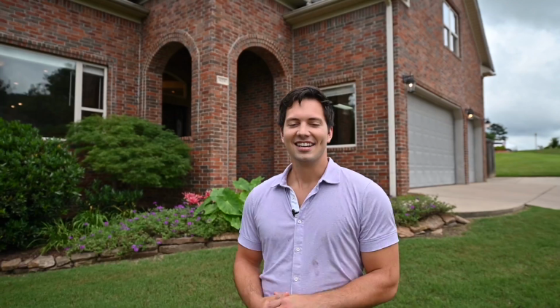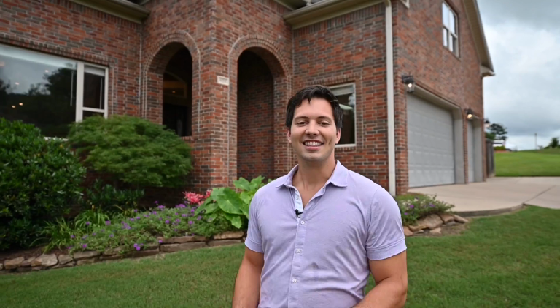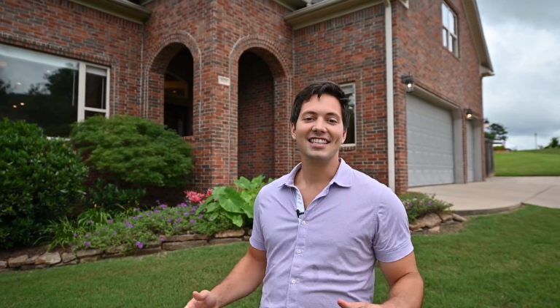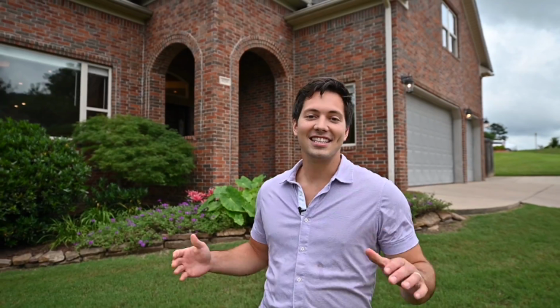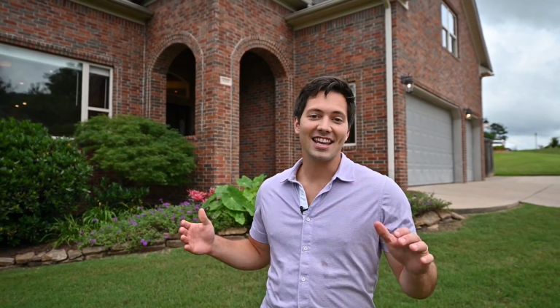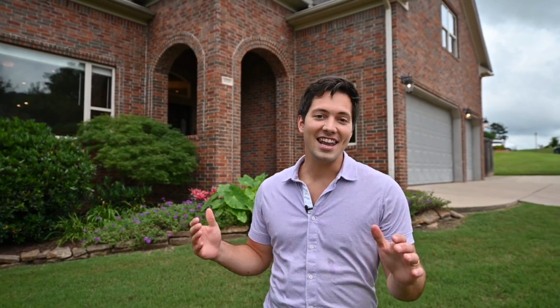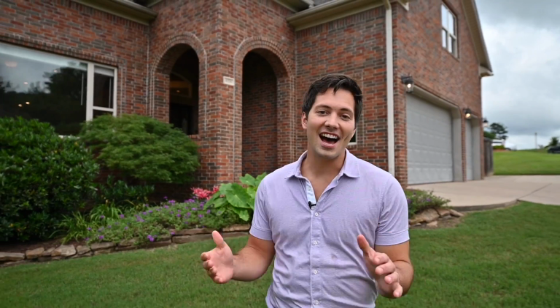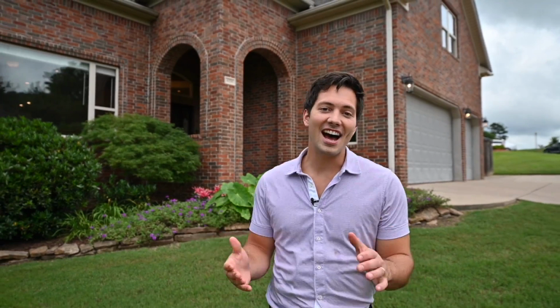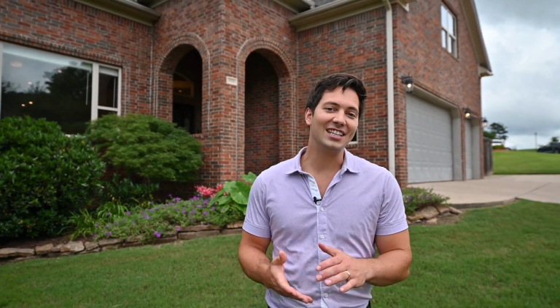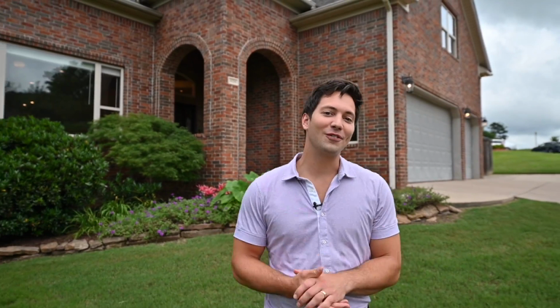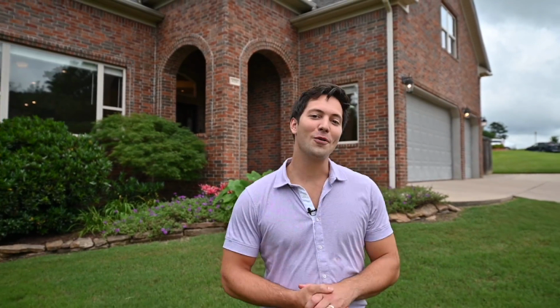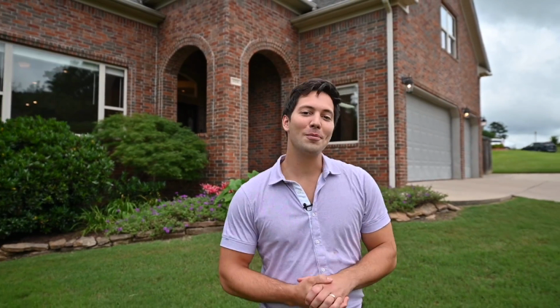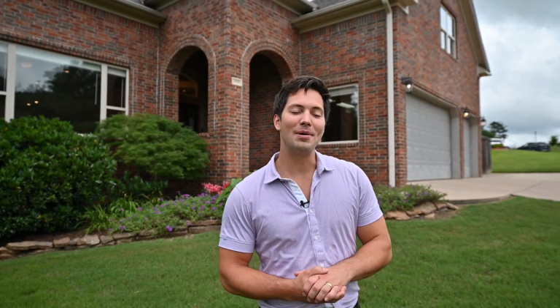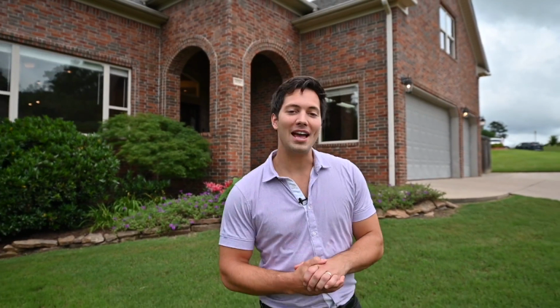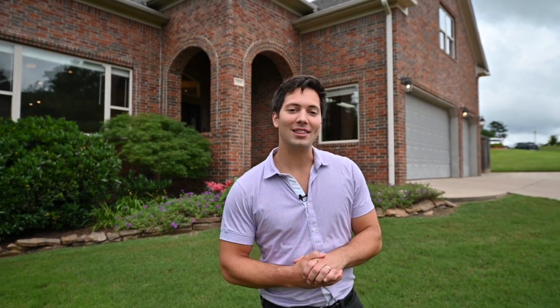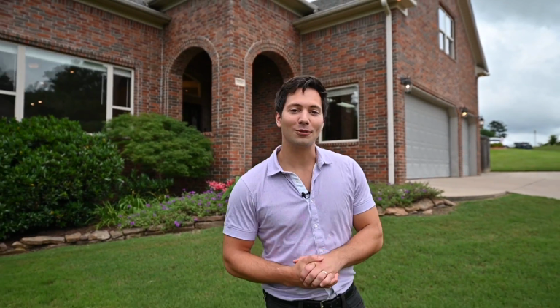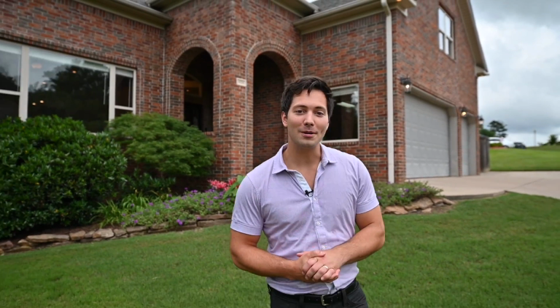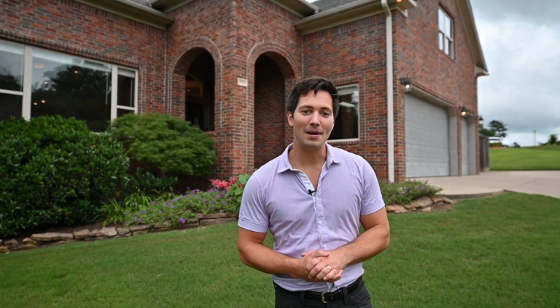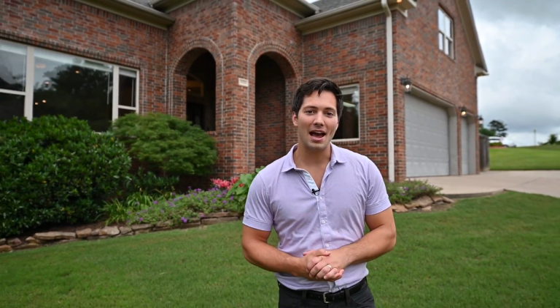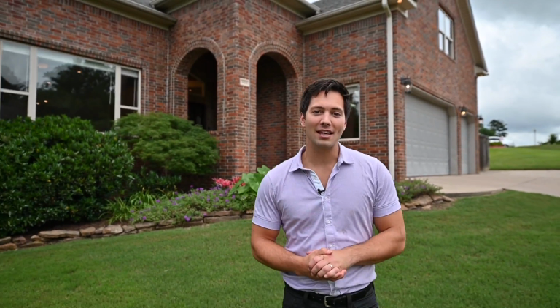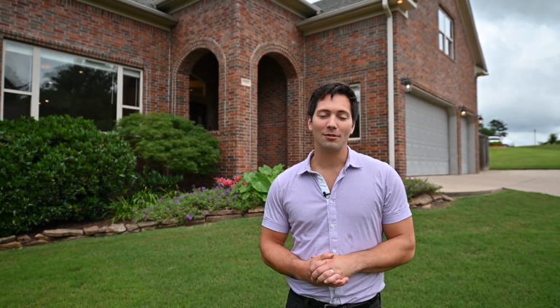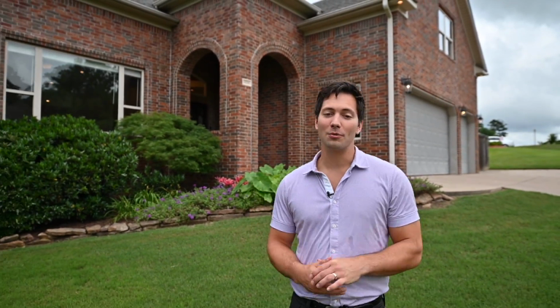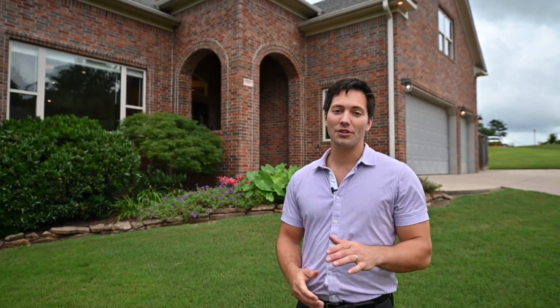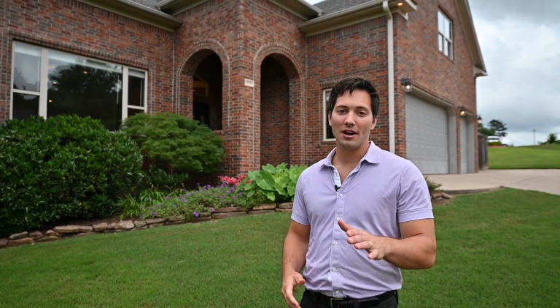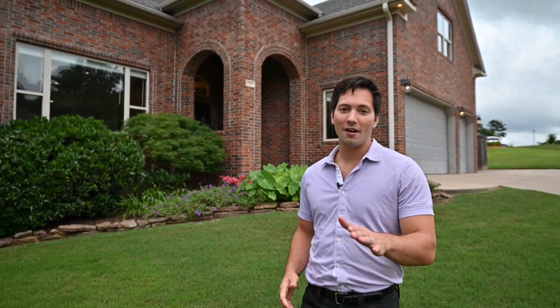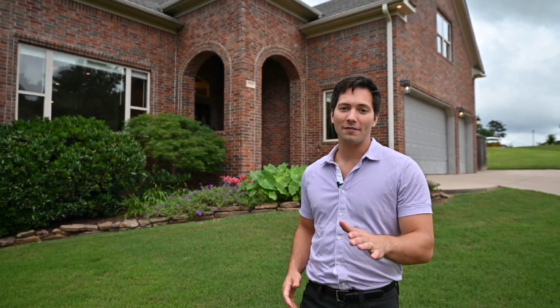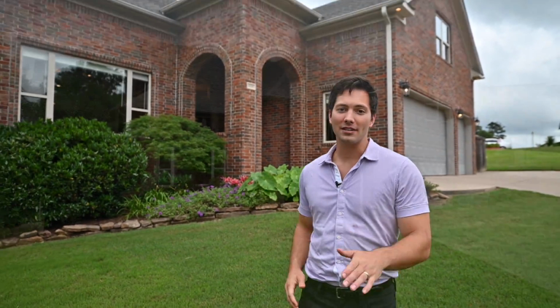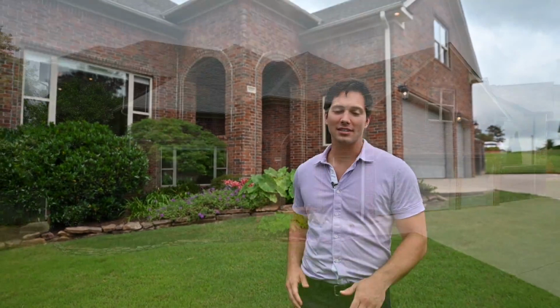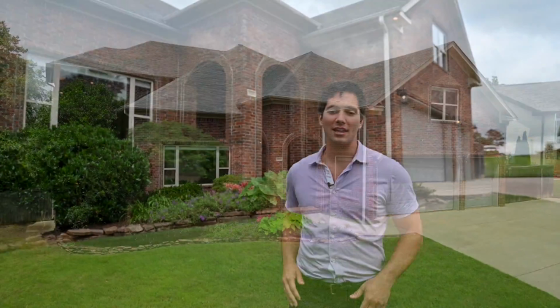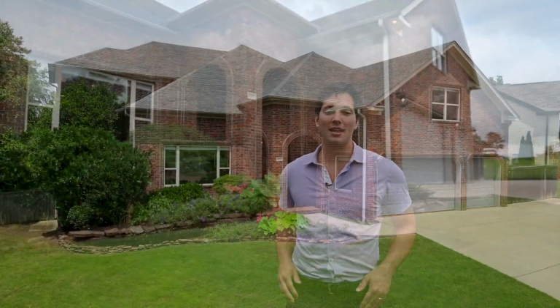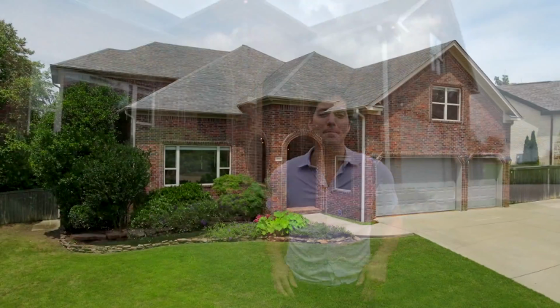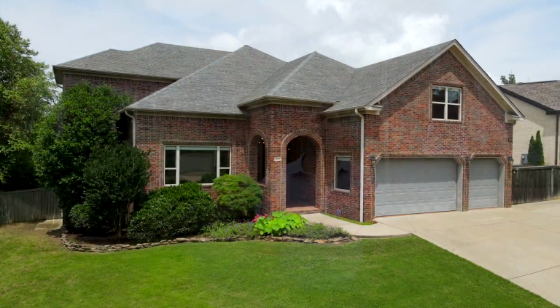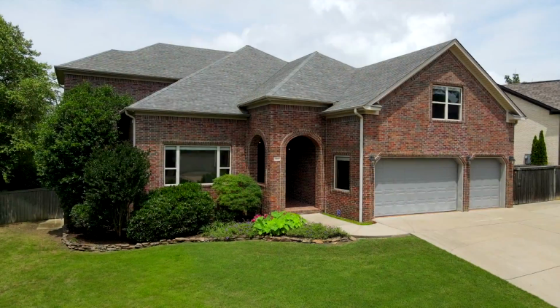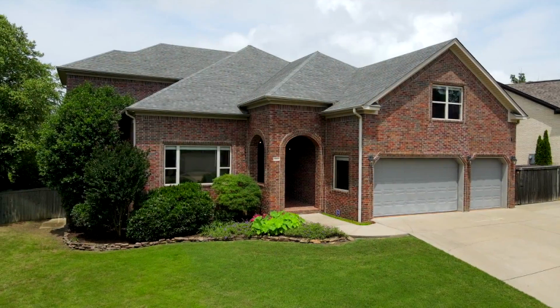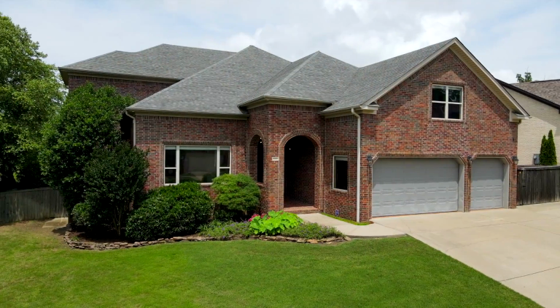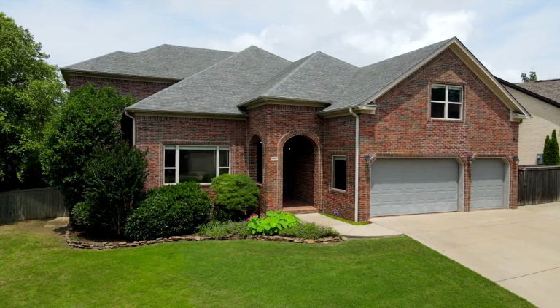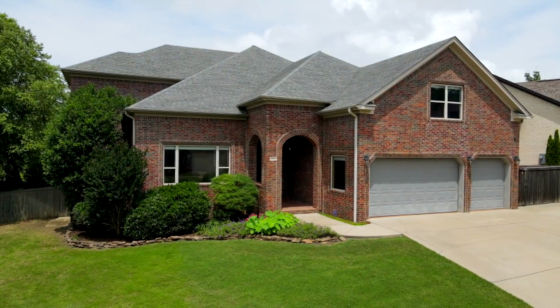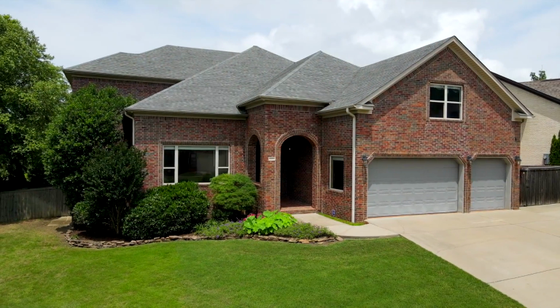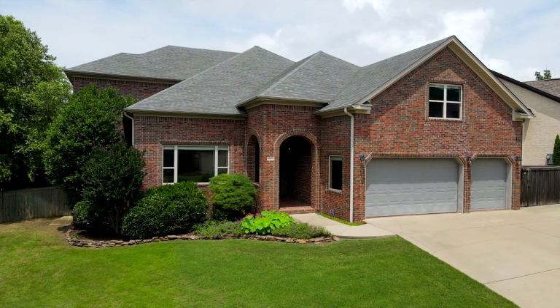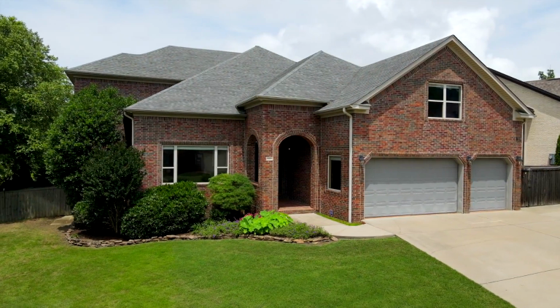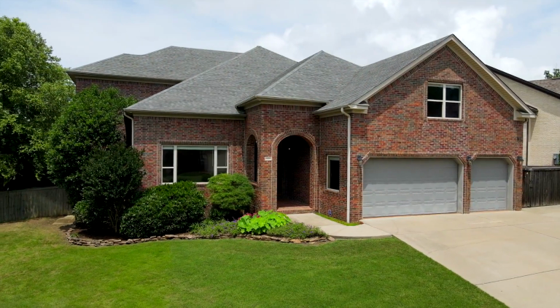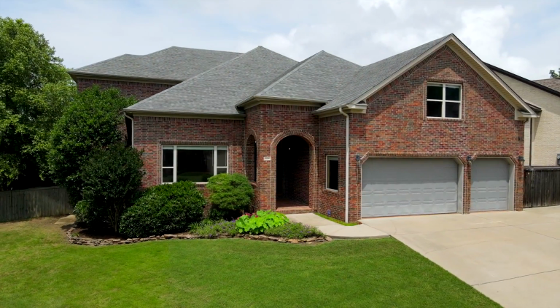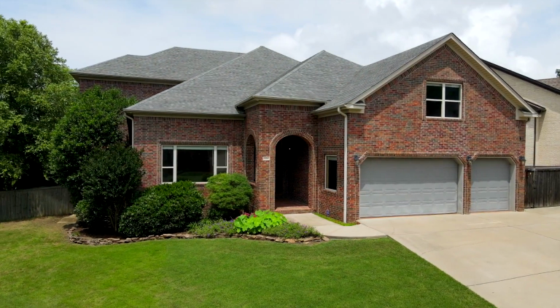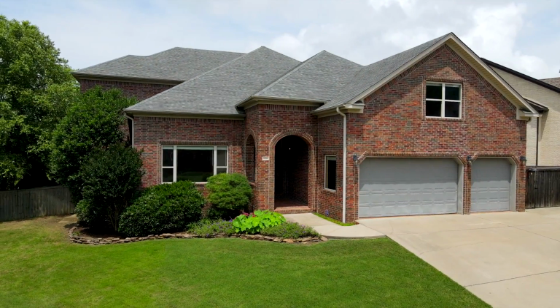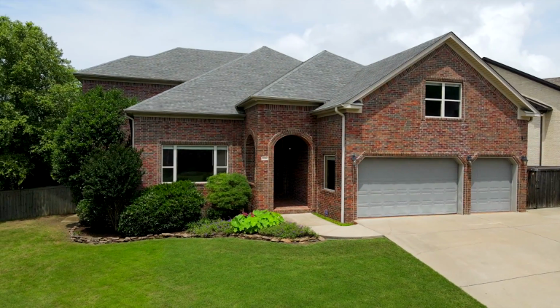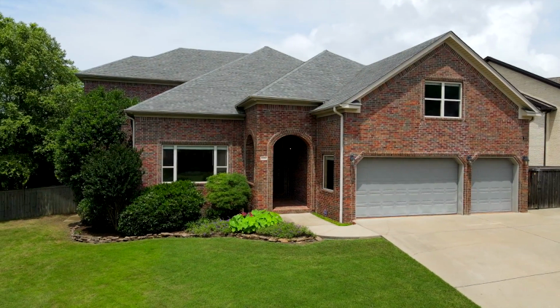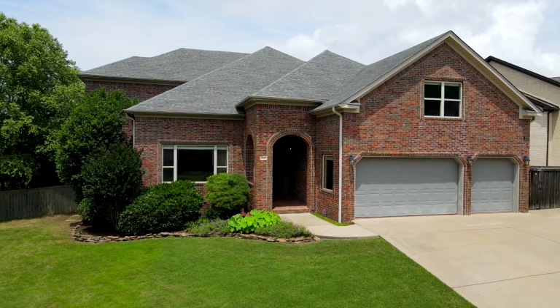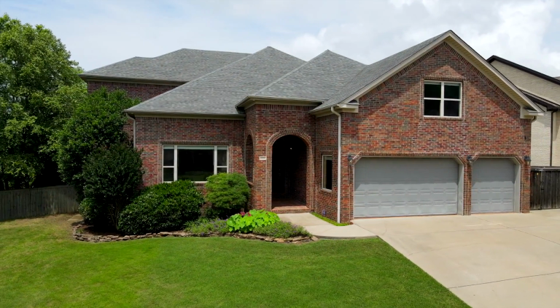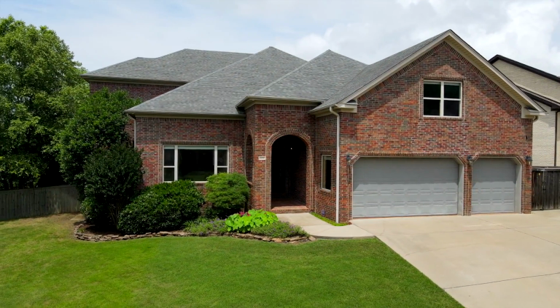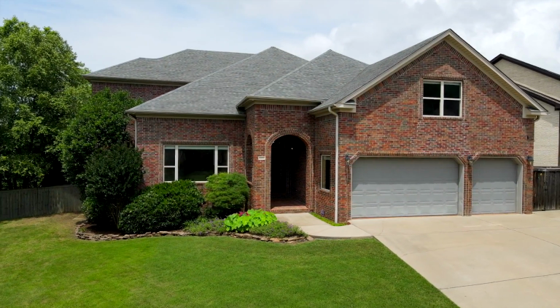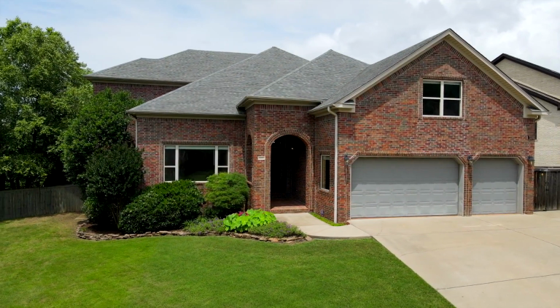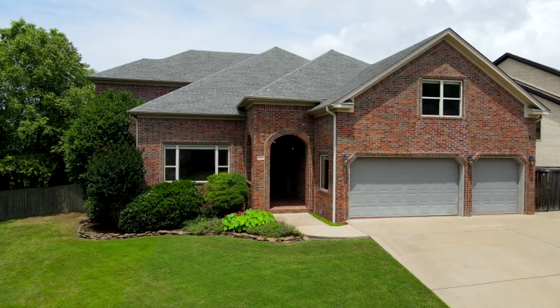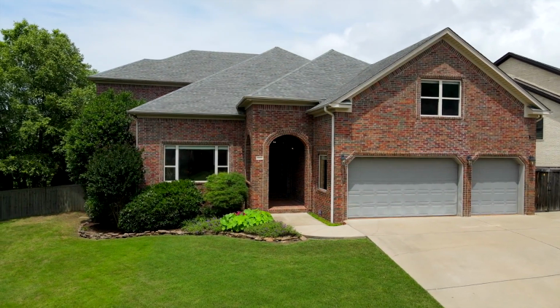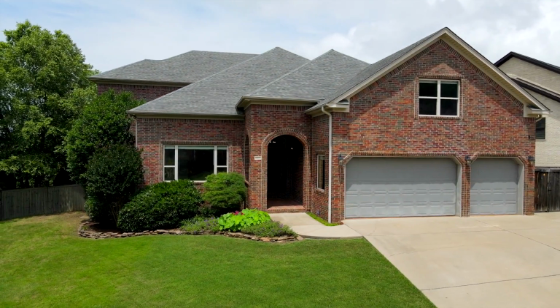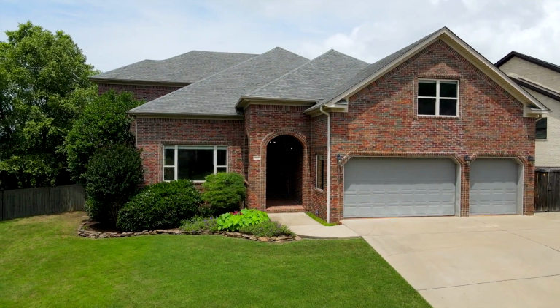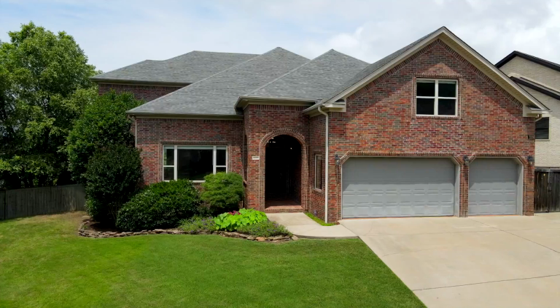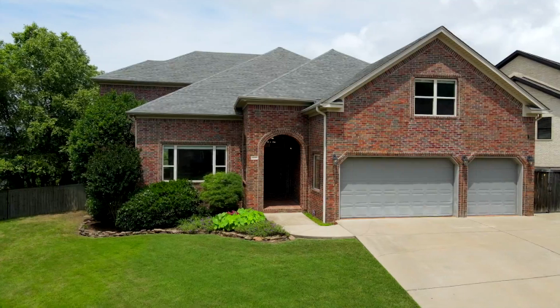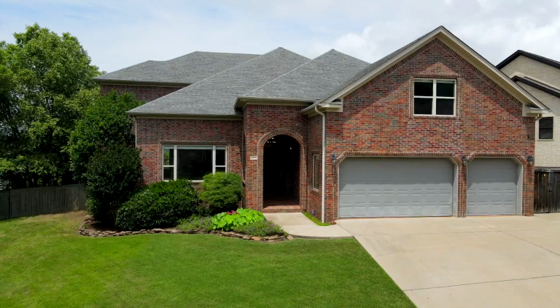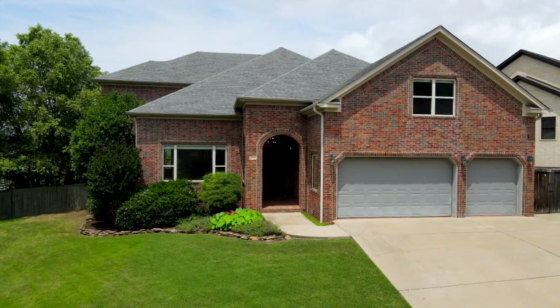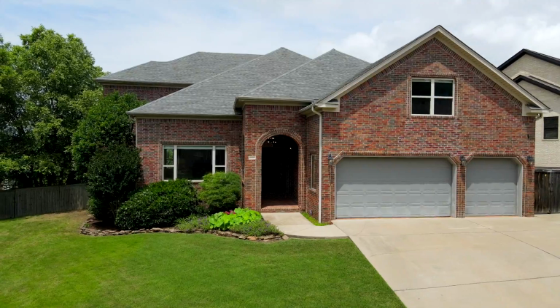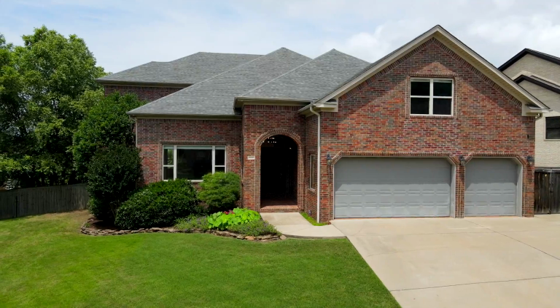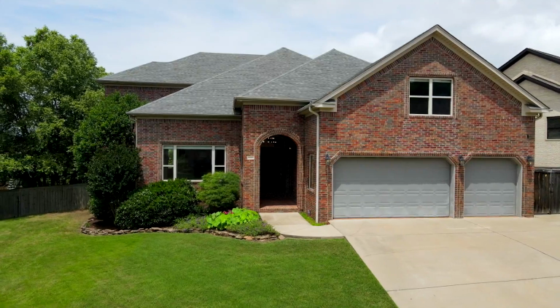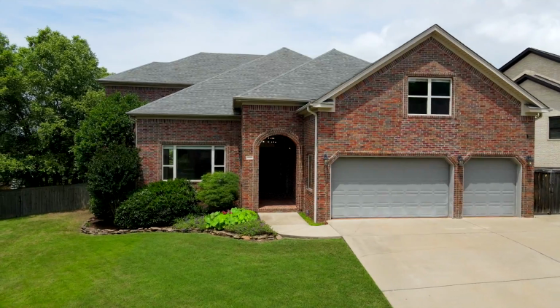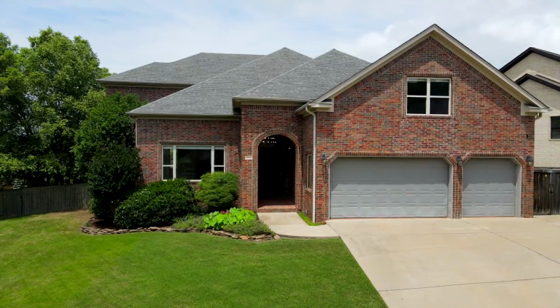This is a nice four-bed, three-bath with an office and amazing mountain views in the family-friendly Epernay of Chenal.